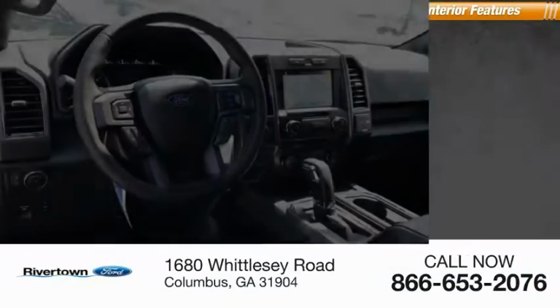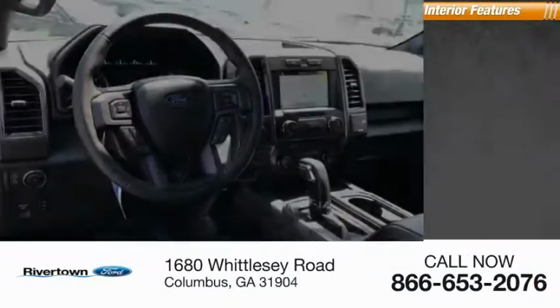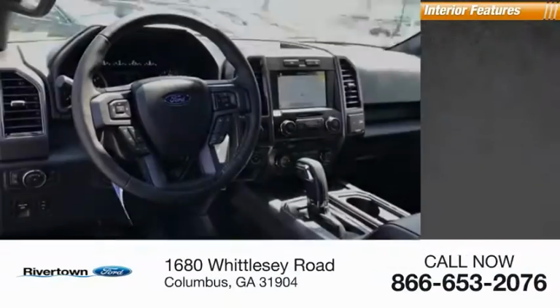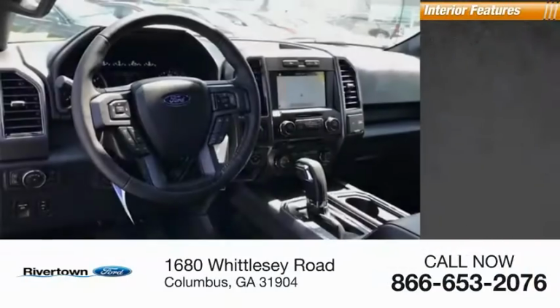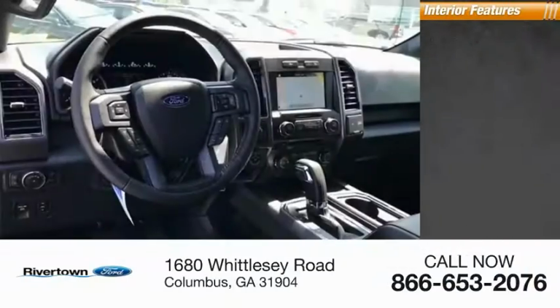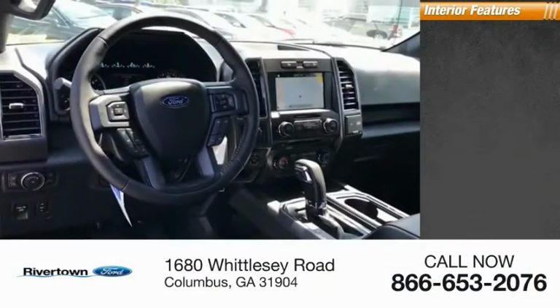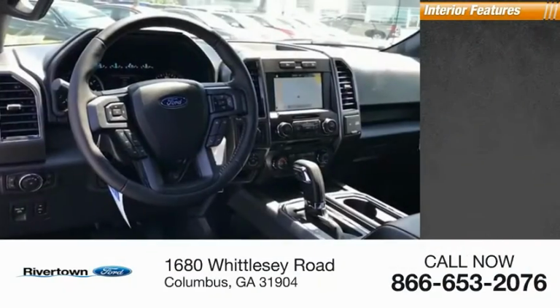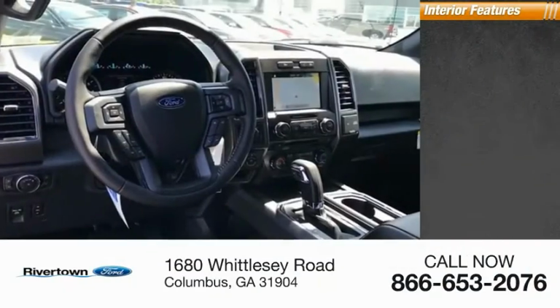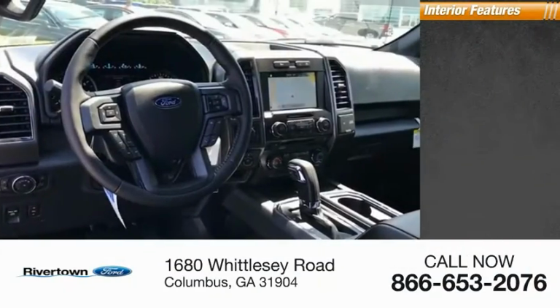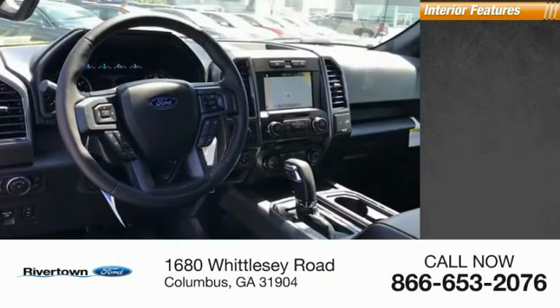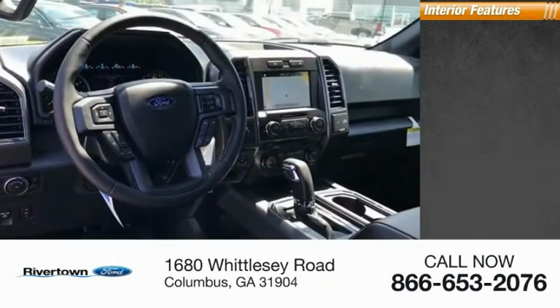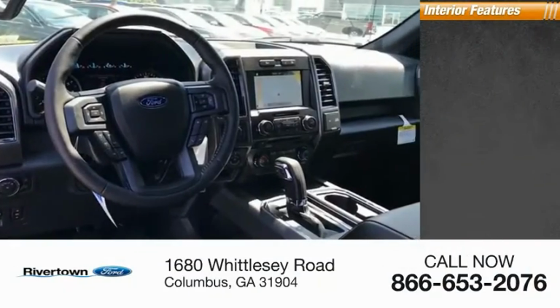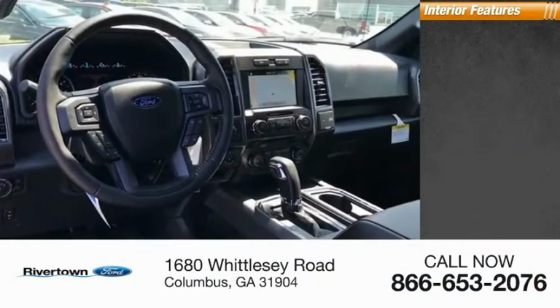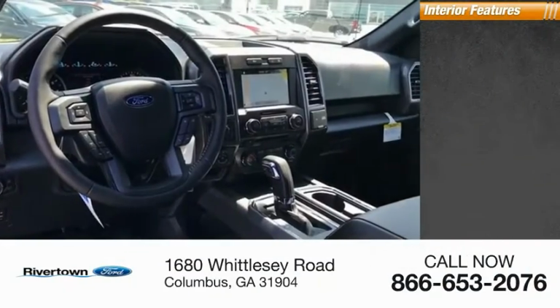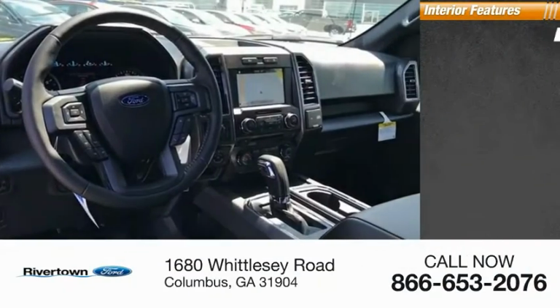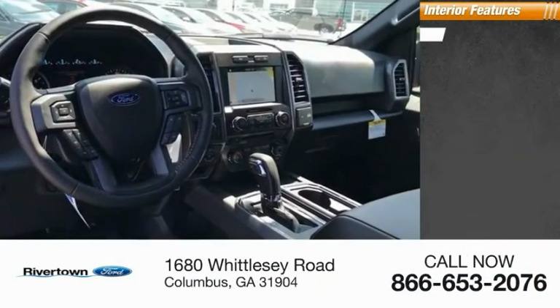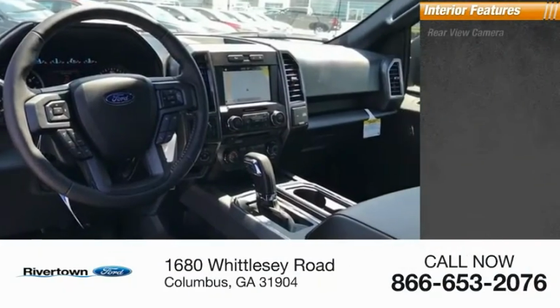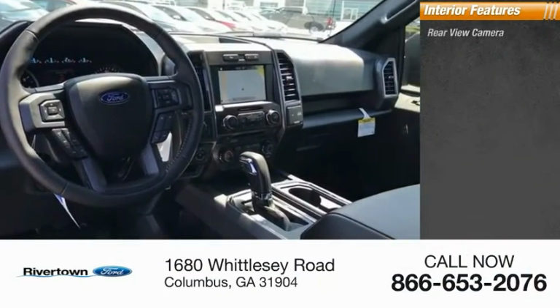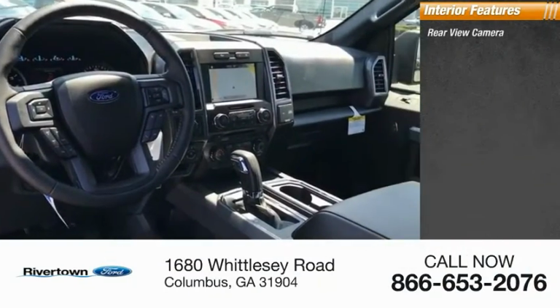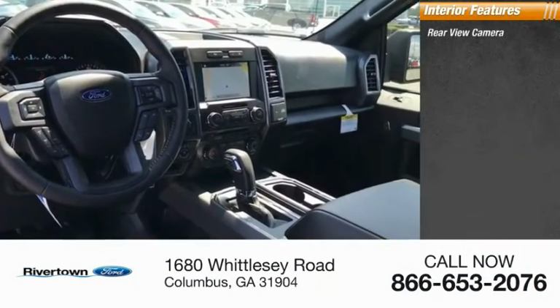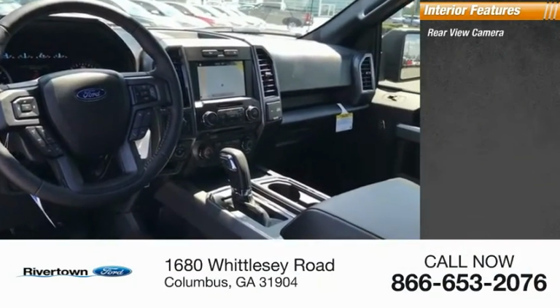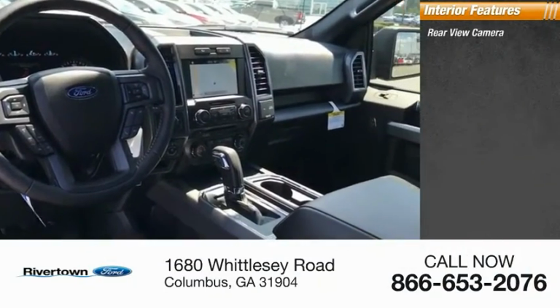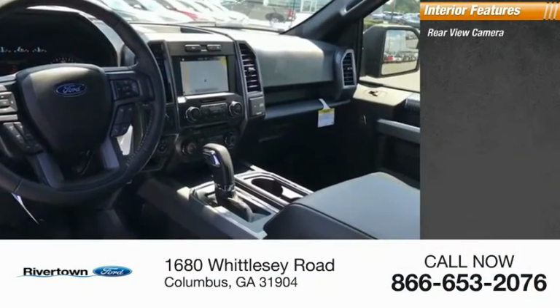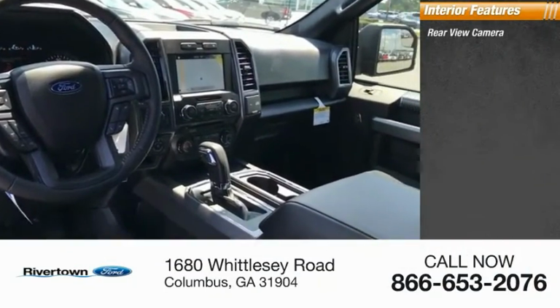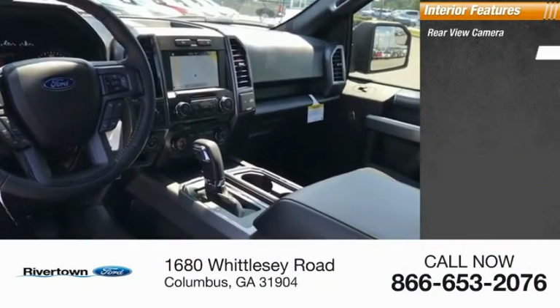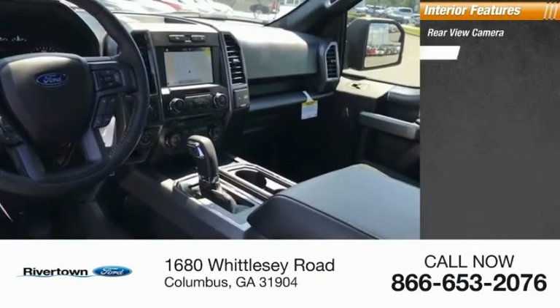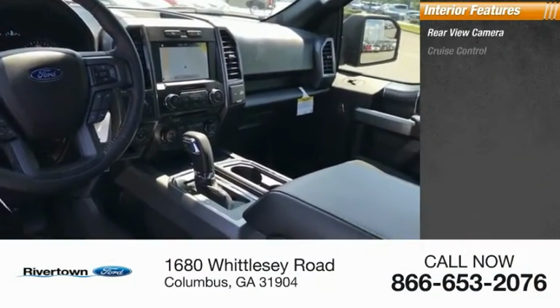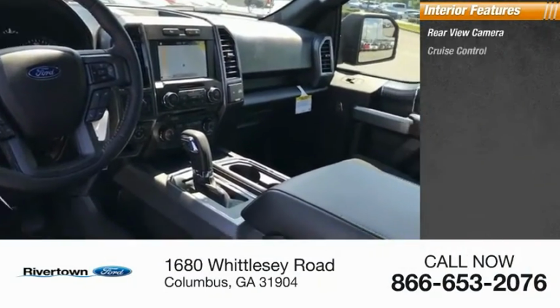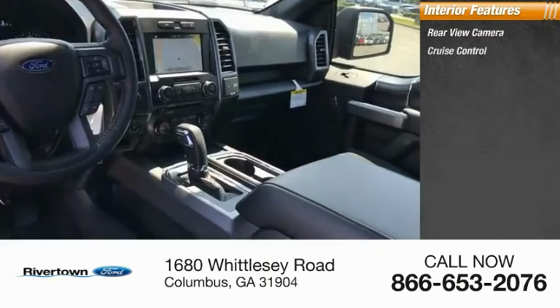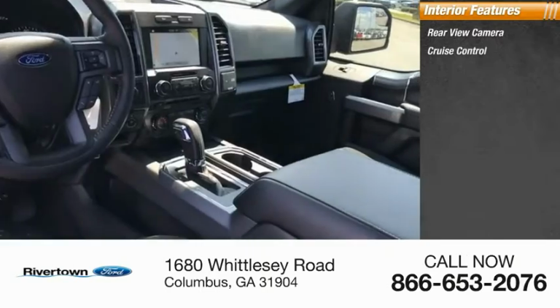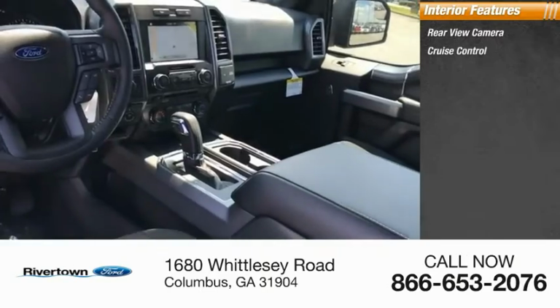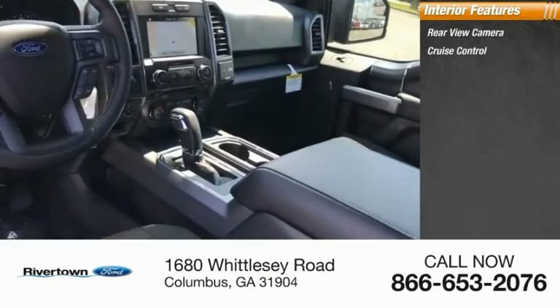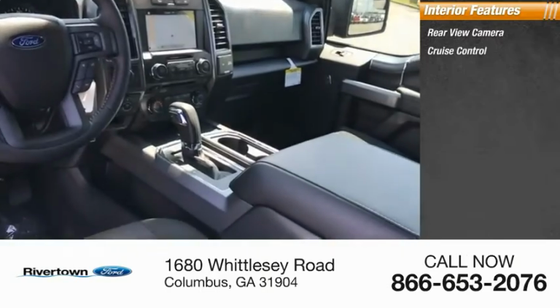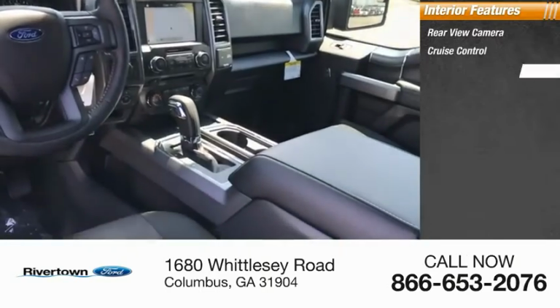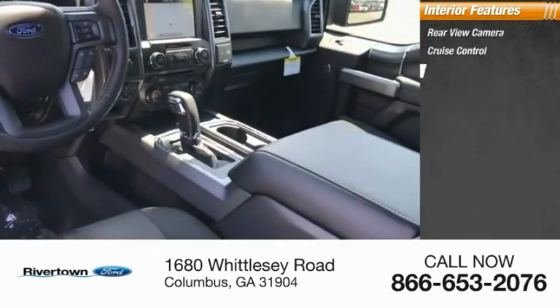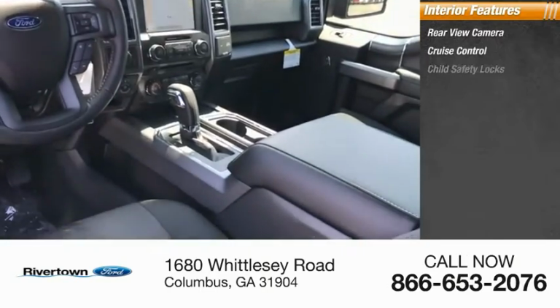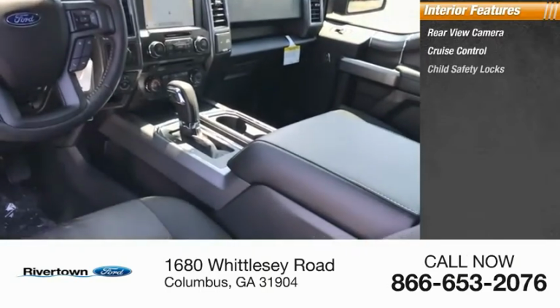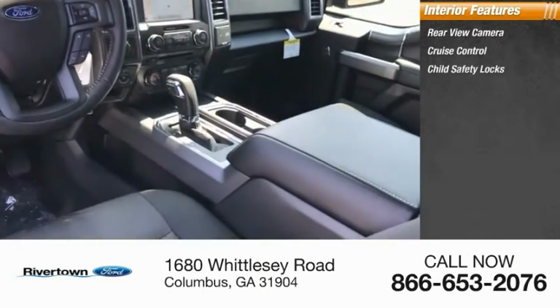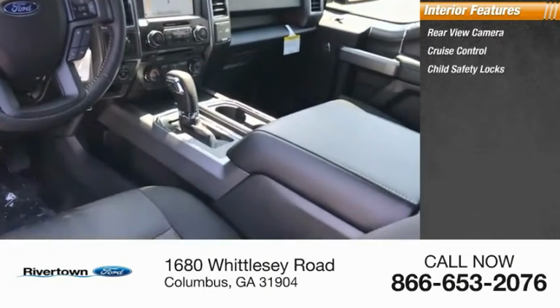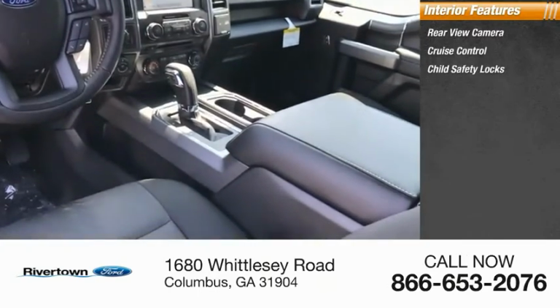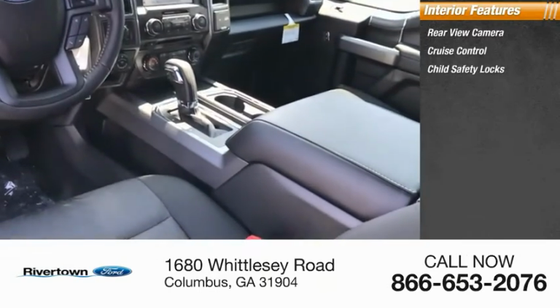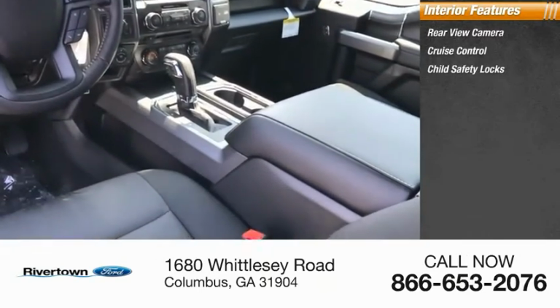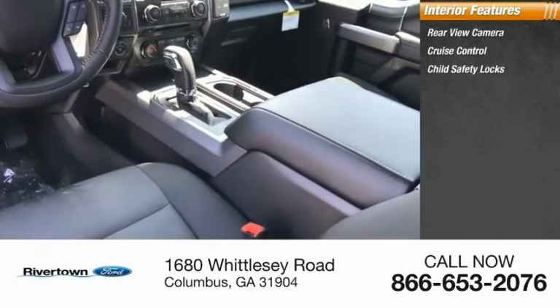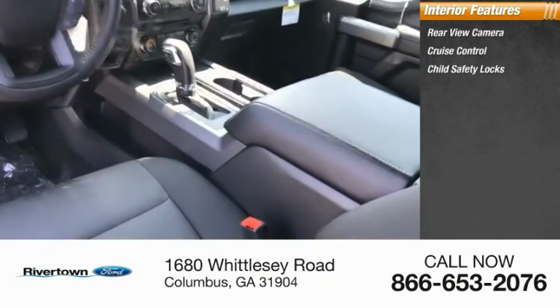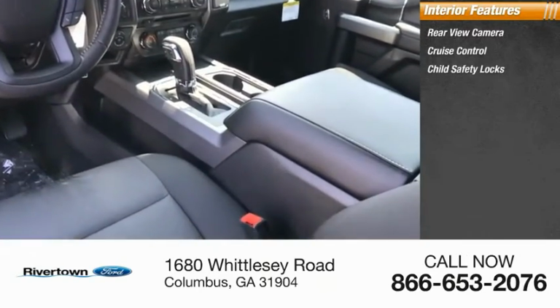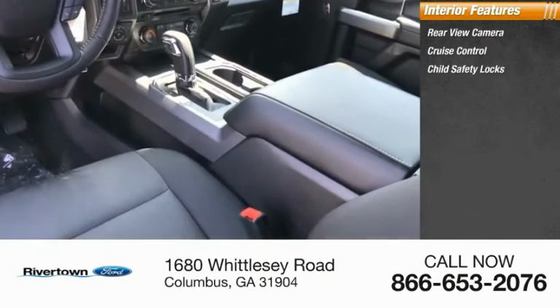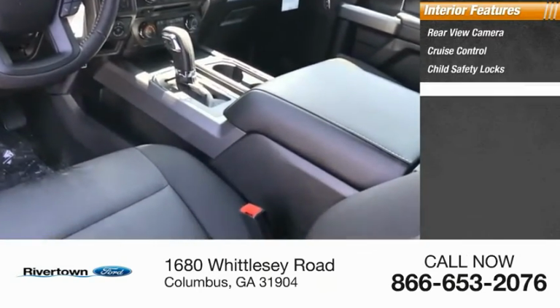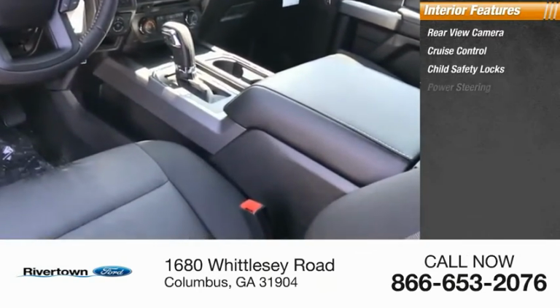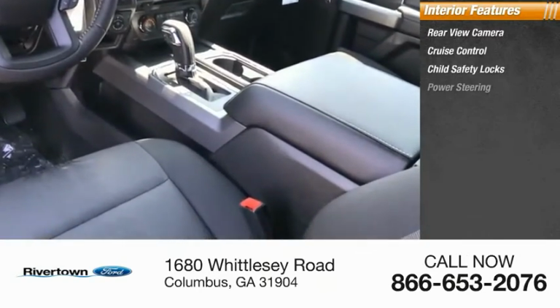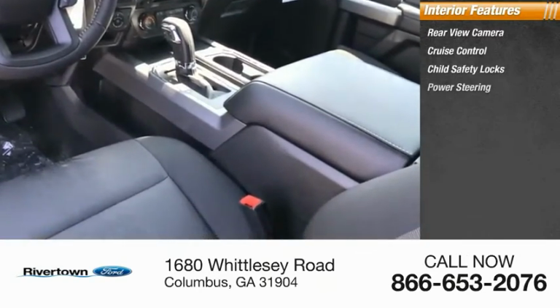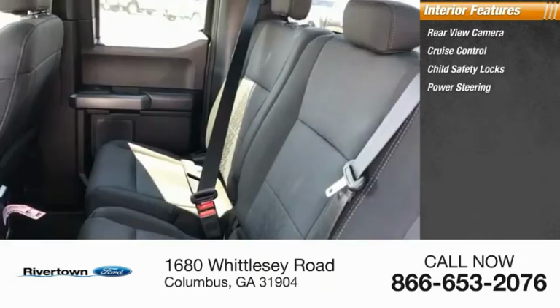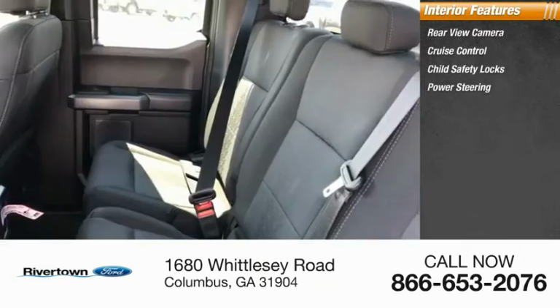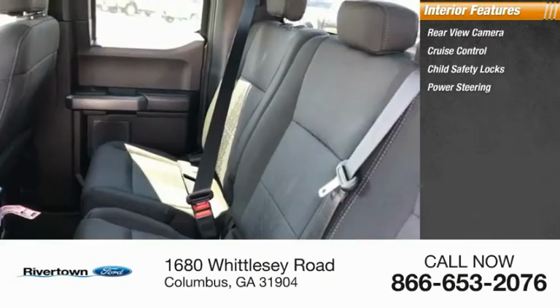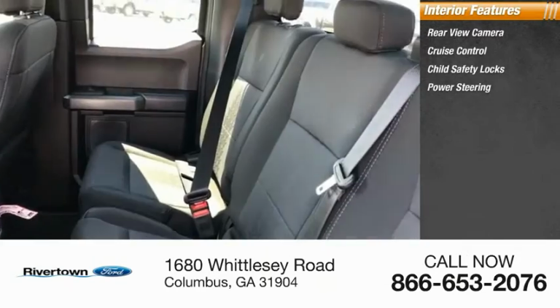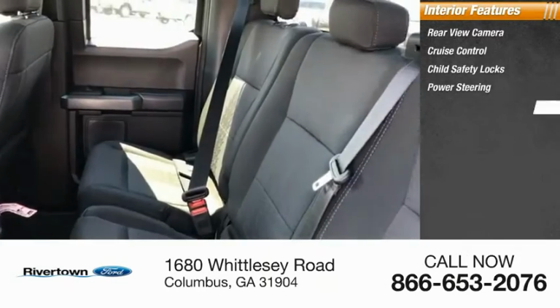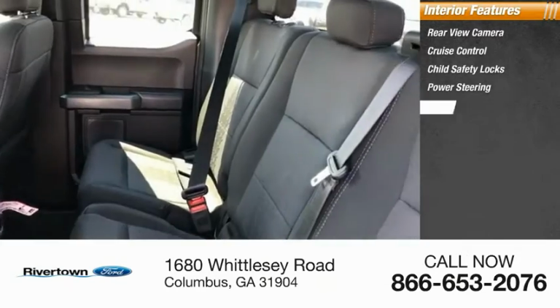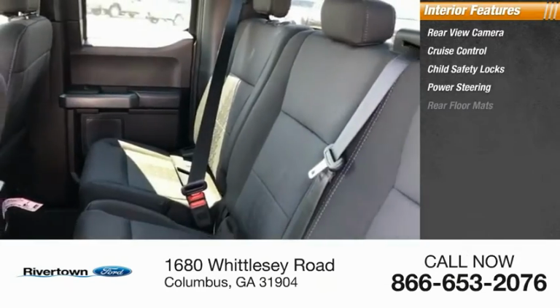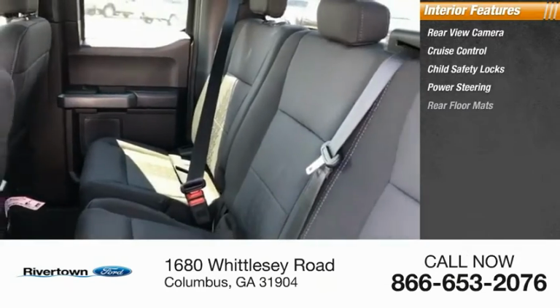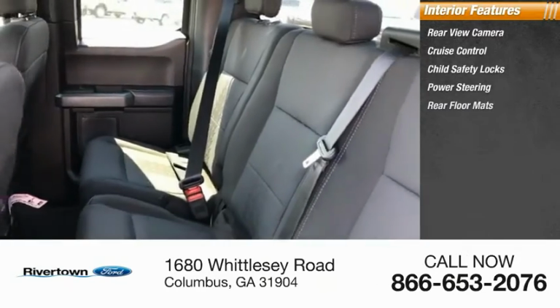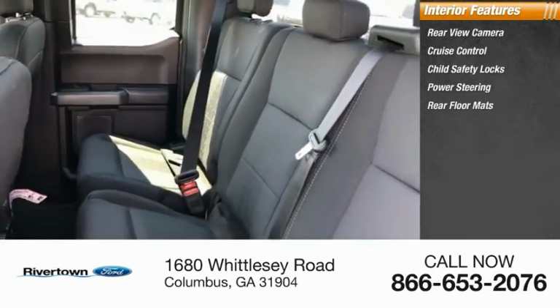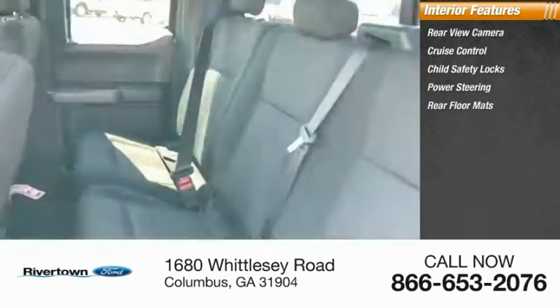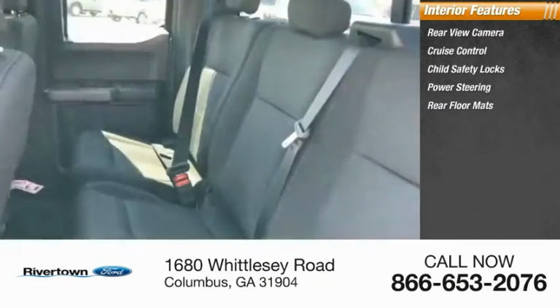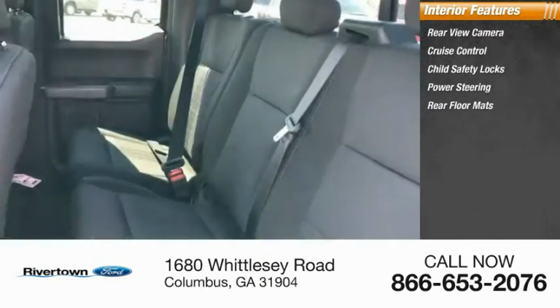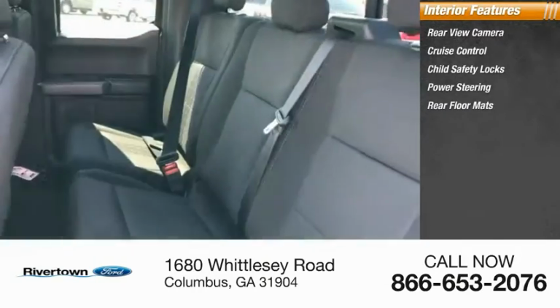Inside you'll find rear view camera, cruise control, child safety locks, power steering, and rear floor mats.